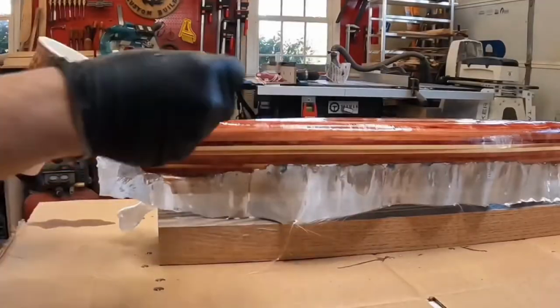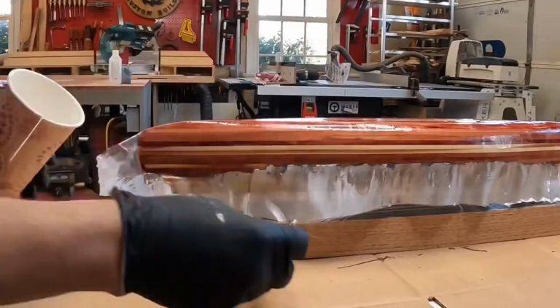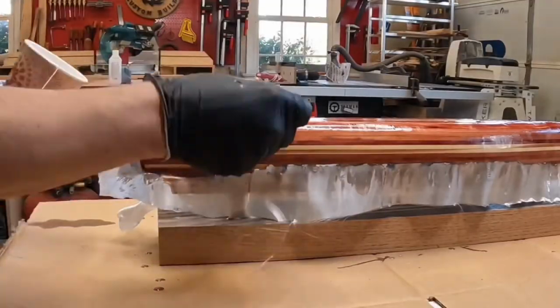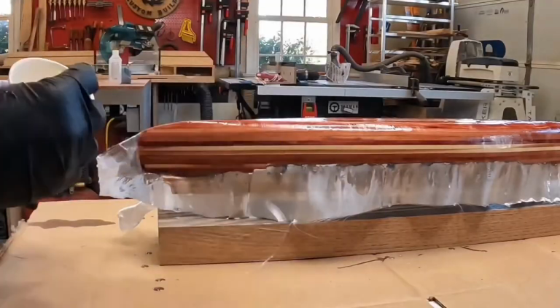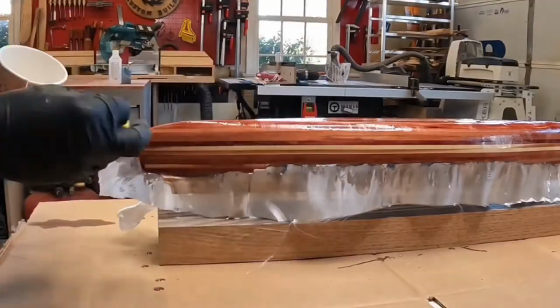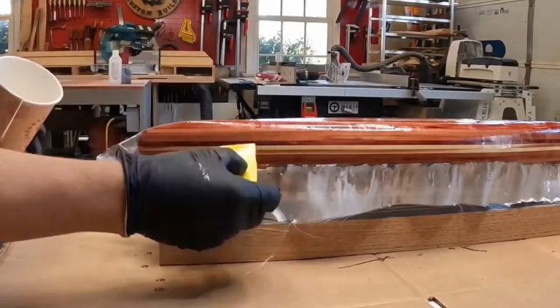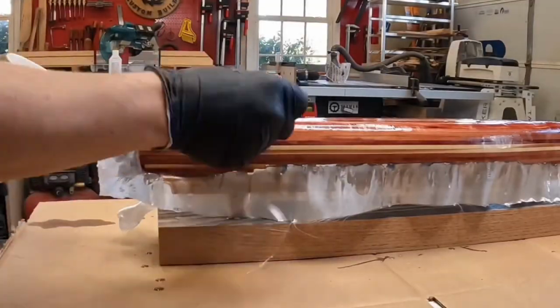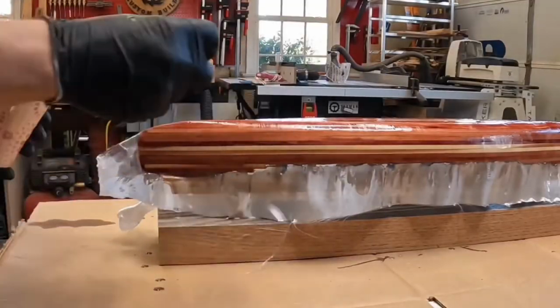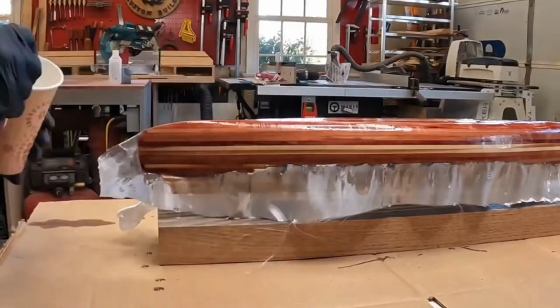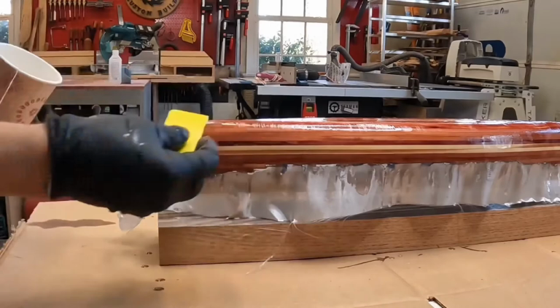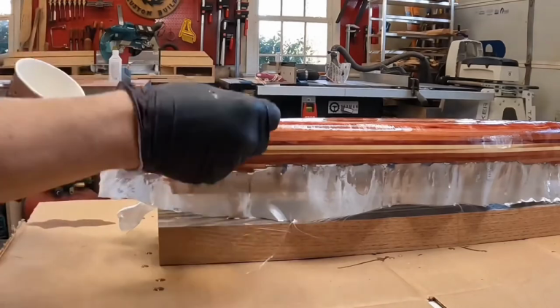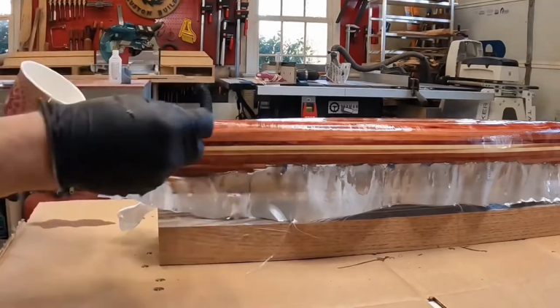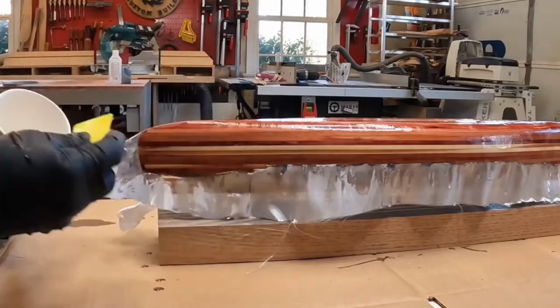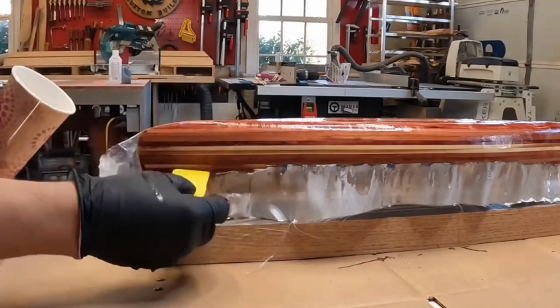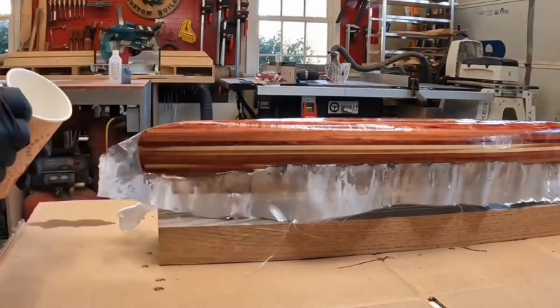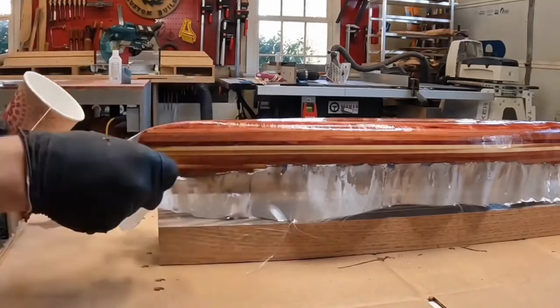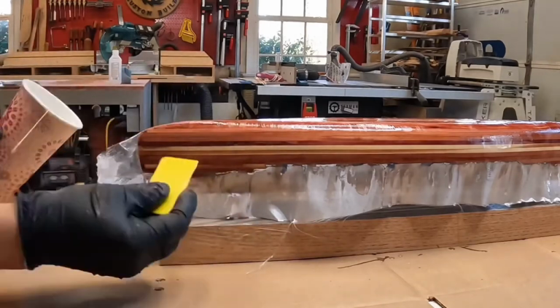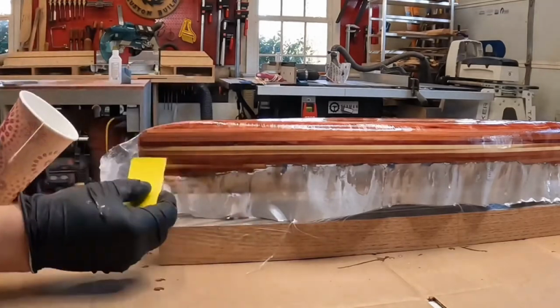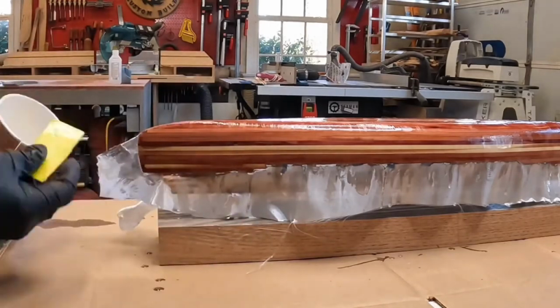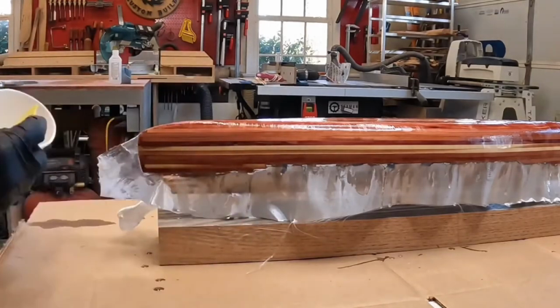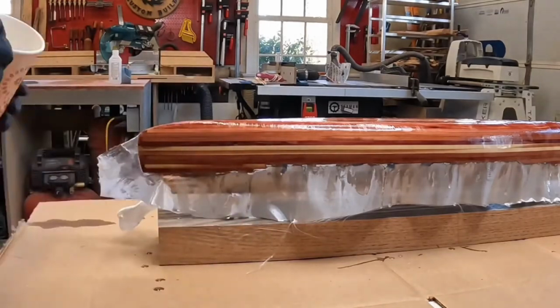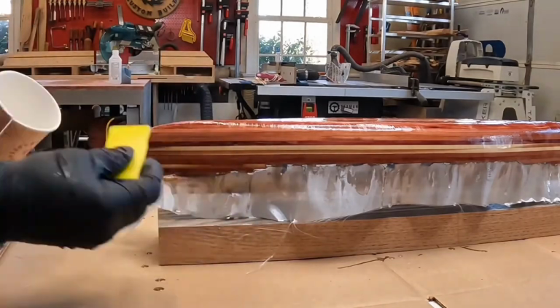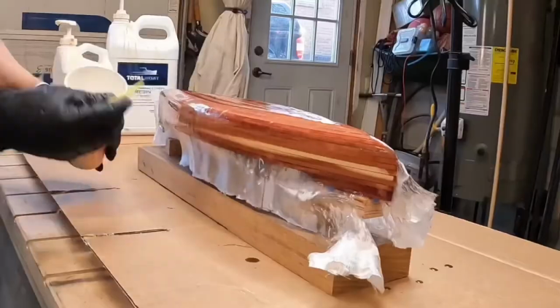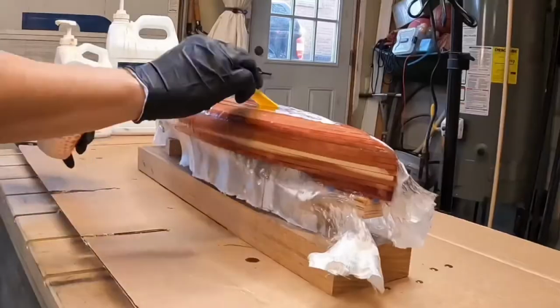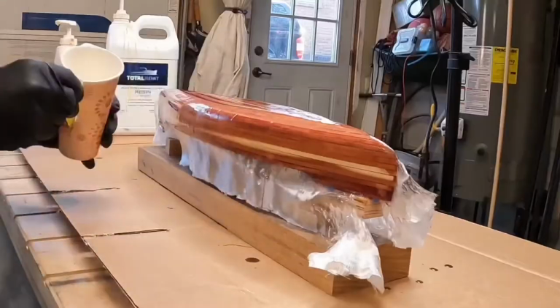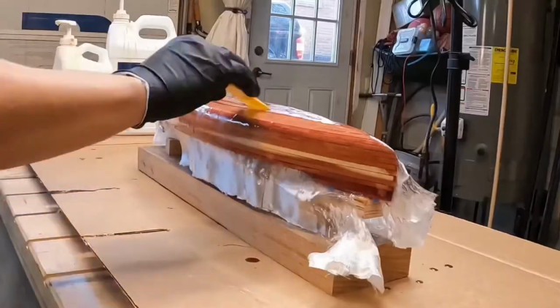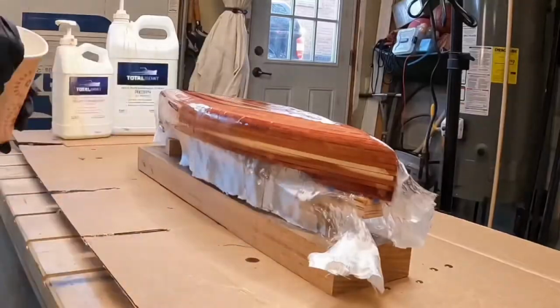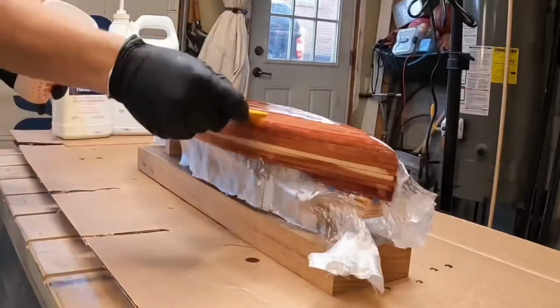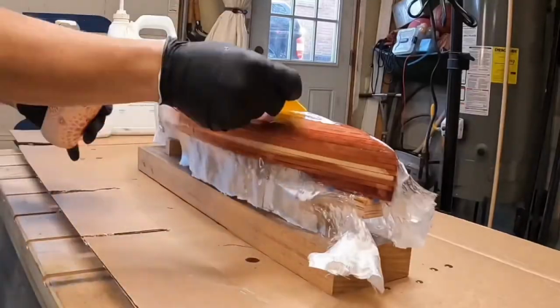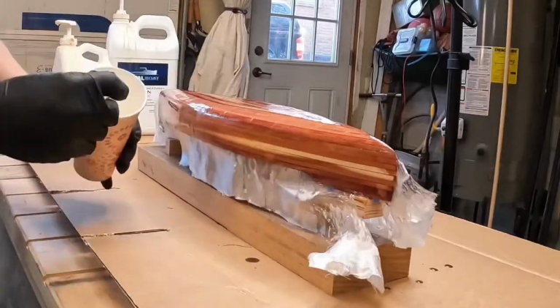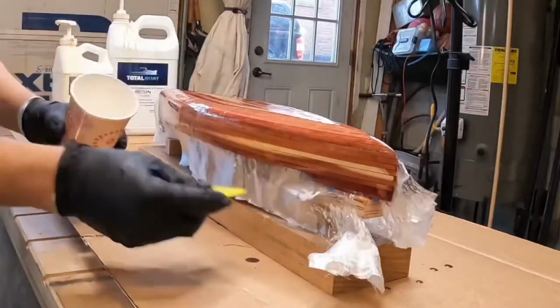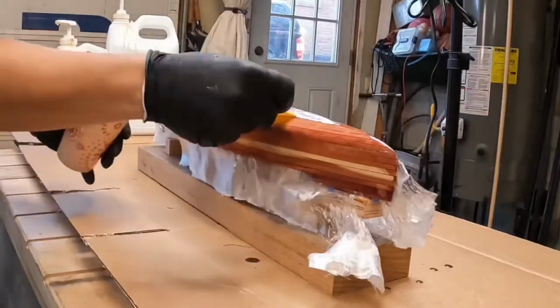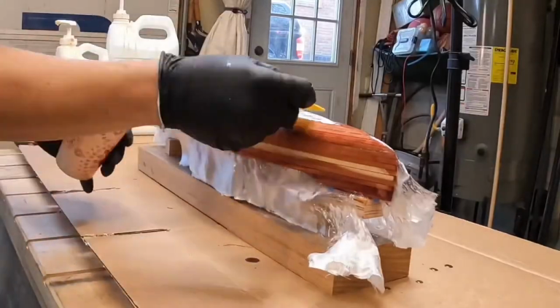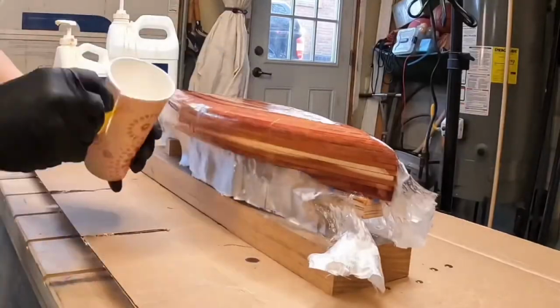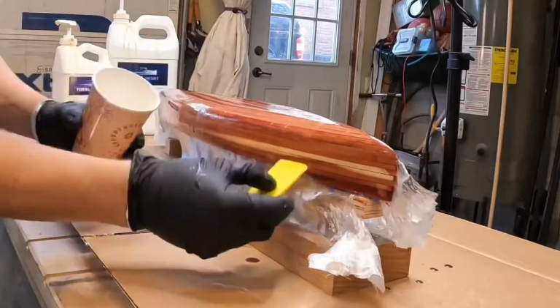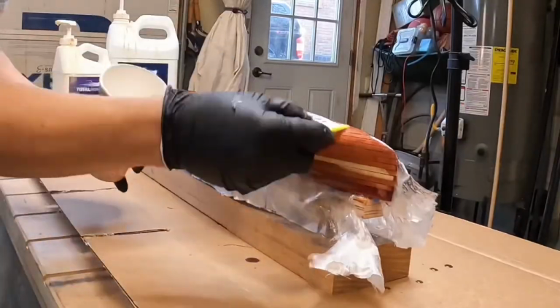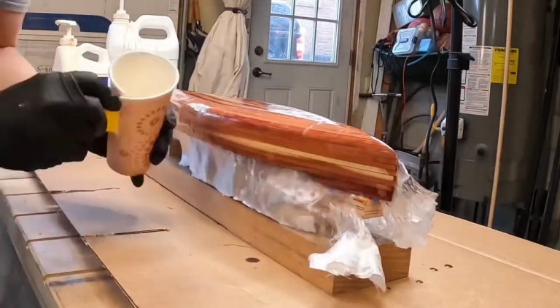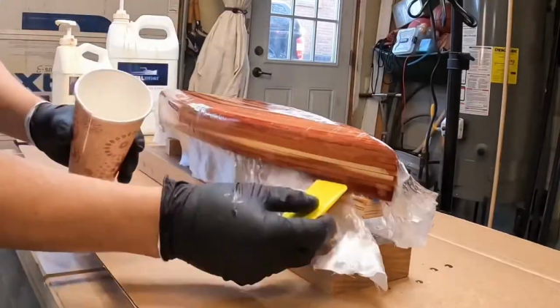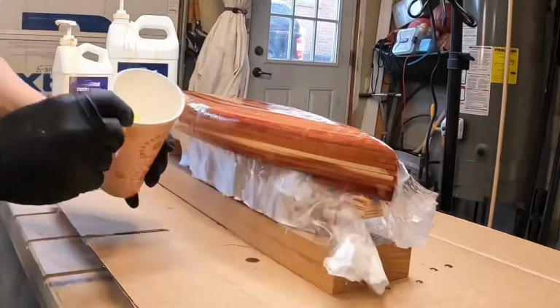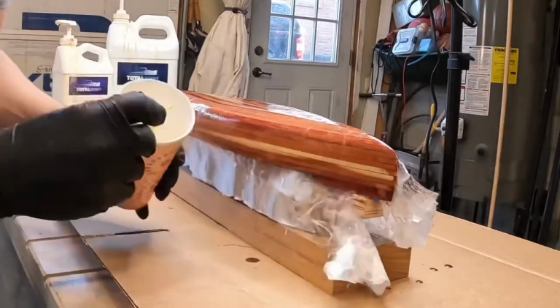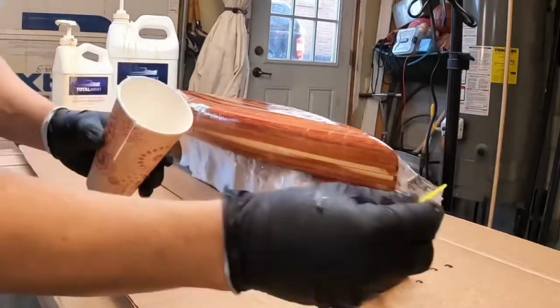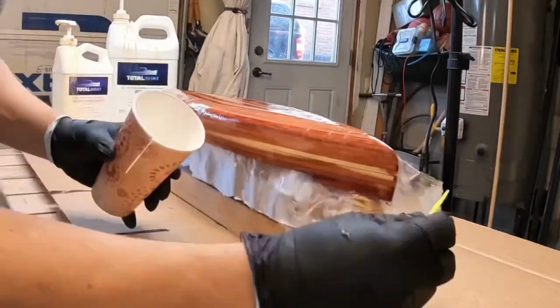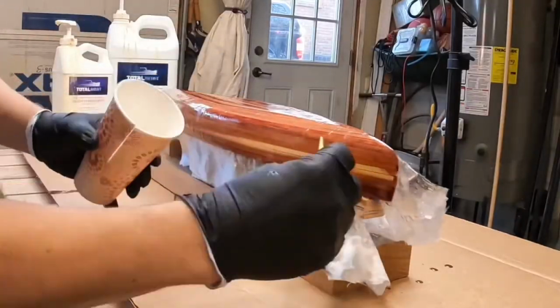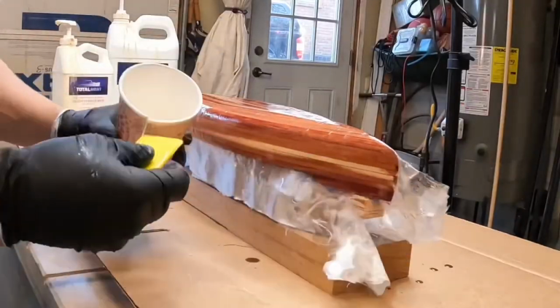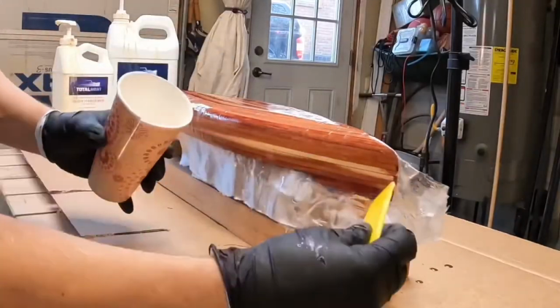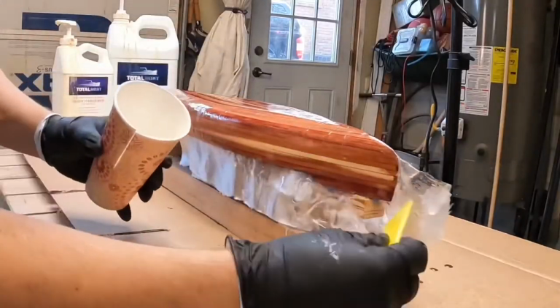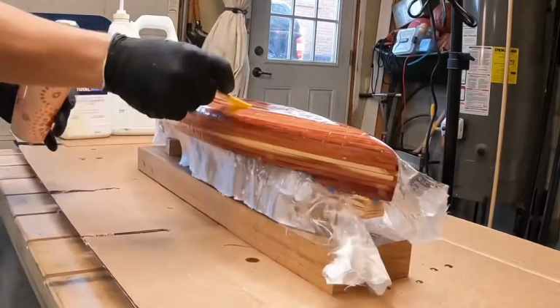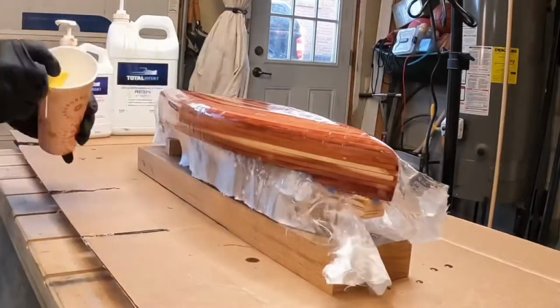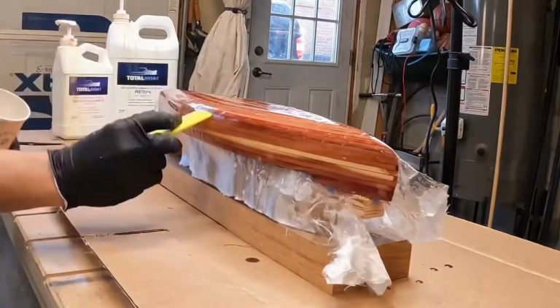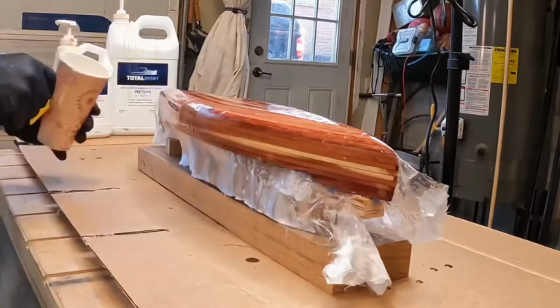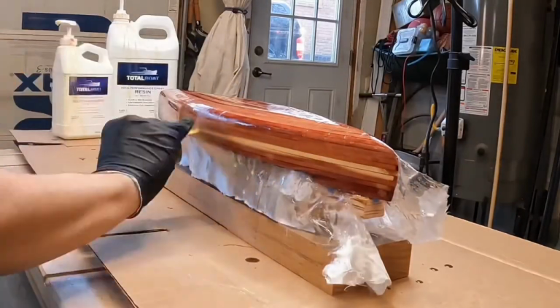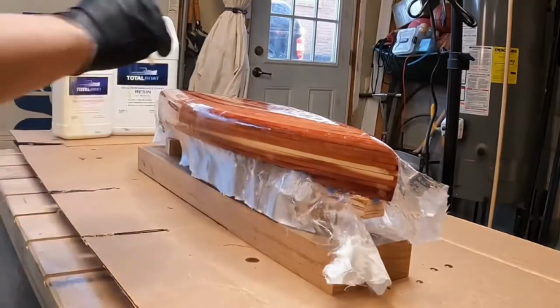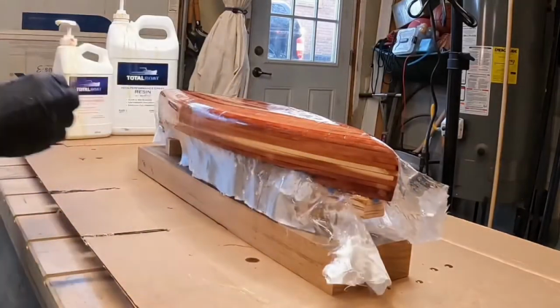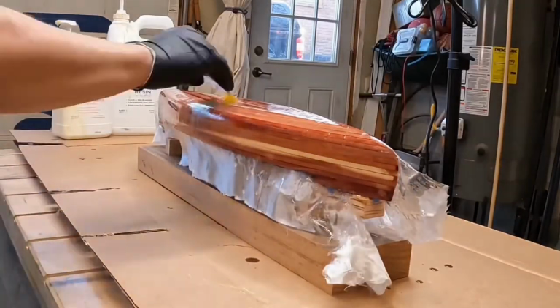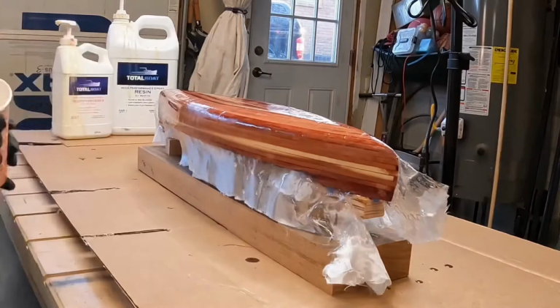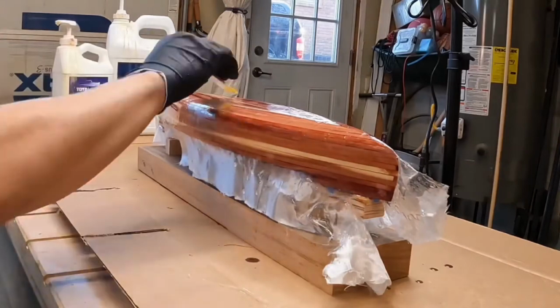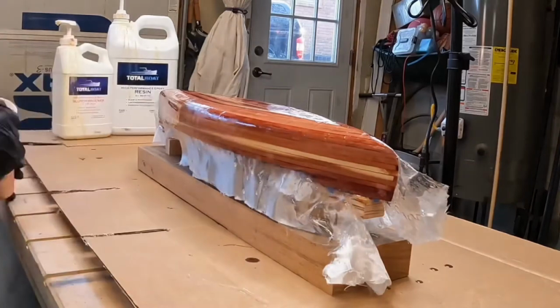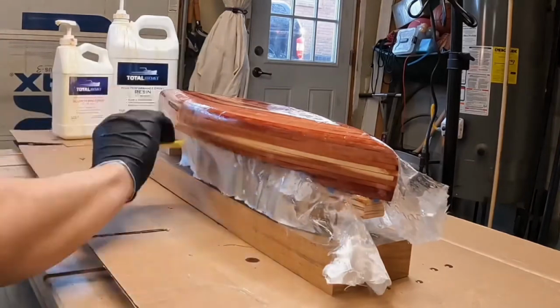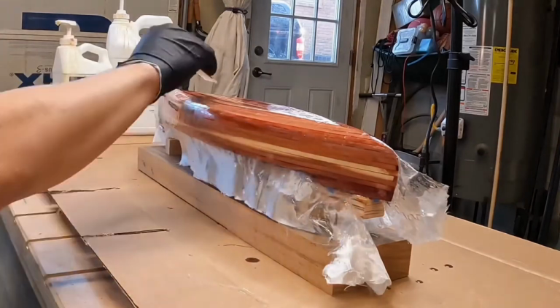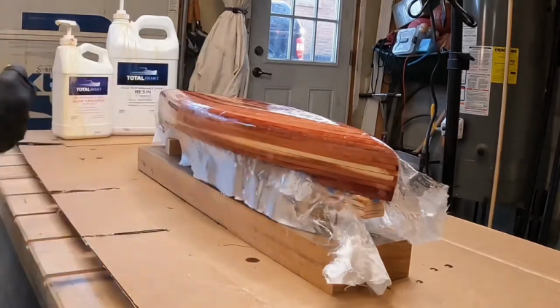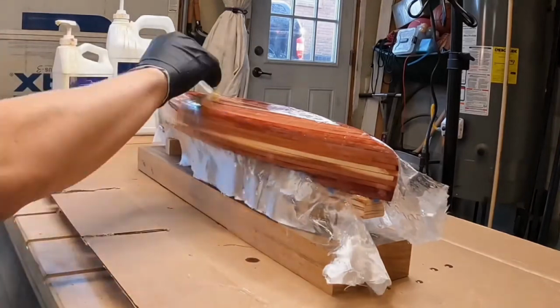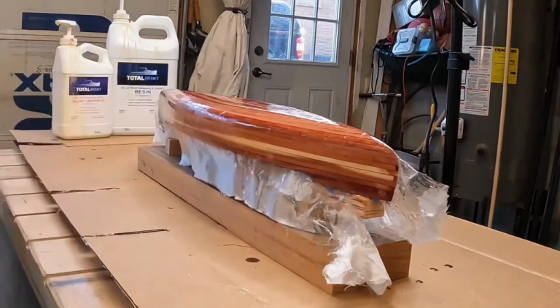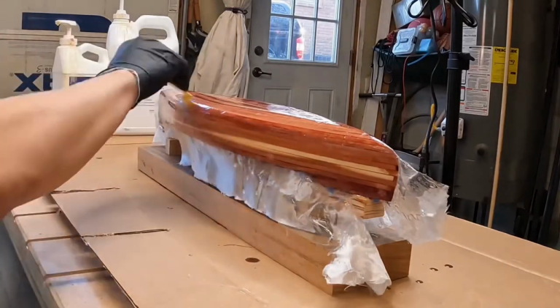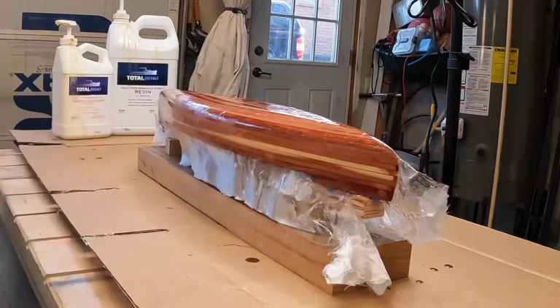I hope you enjoyed seeing what I worked on this week and watching the color come to life on this mini canoe and the fiberglass process.